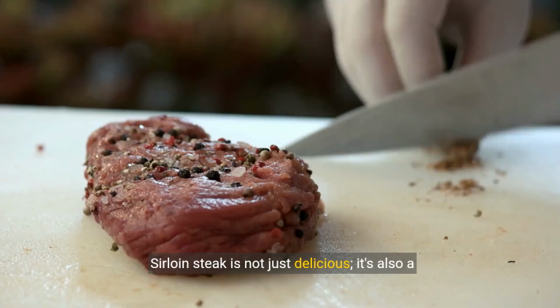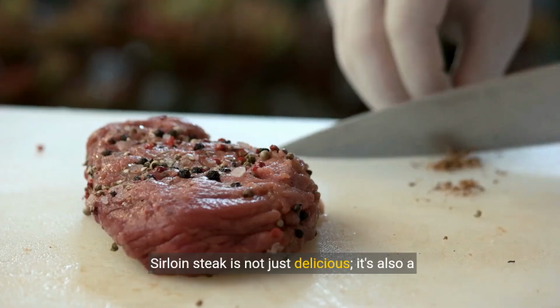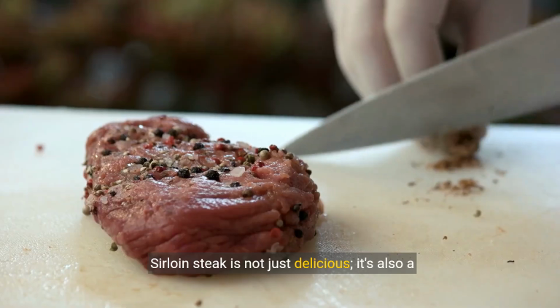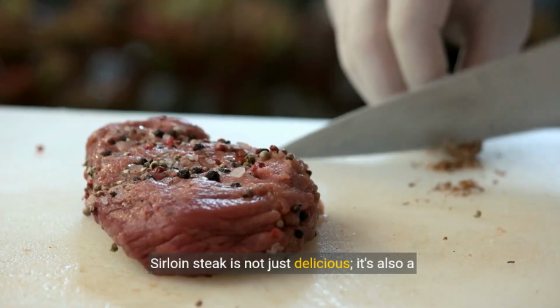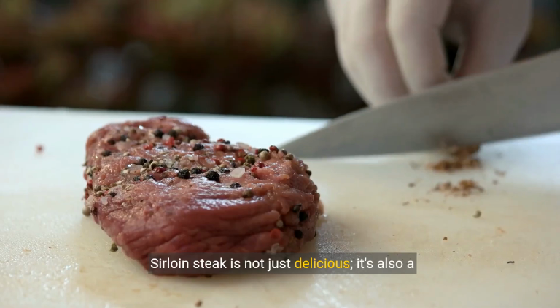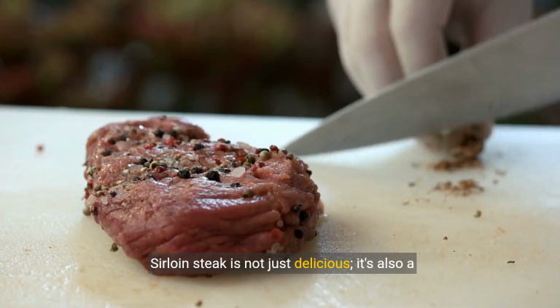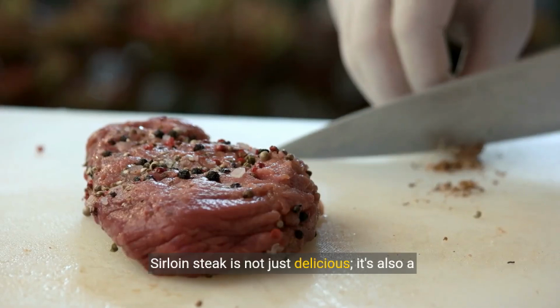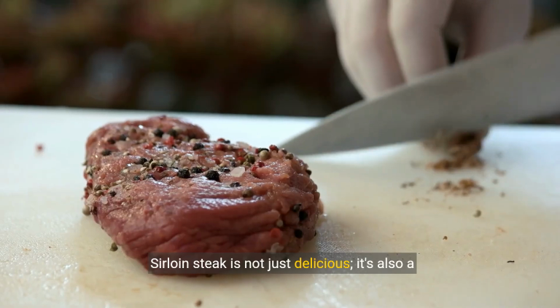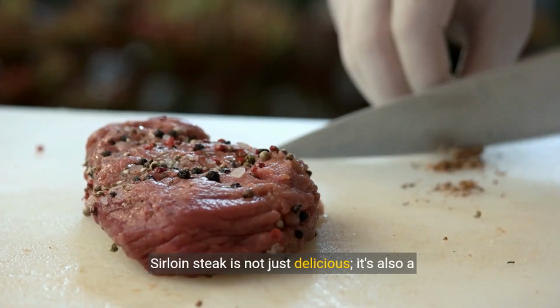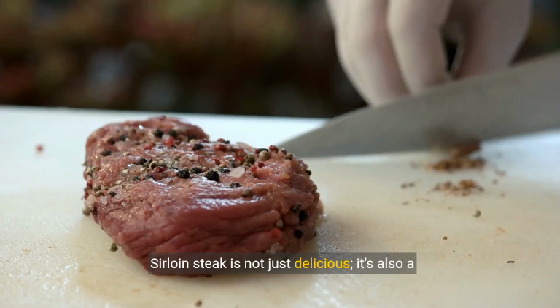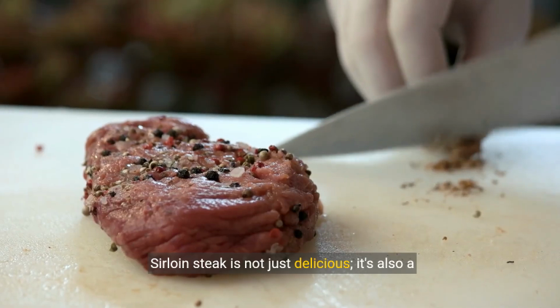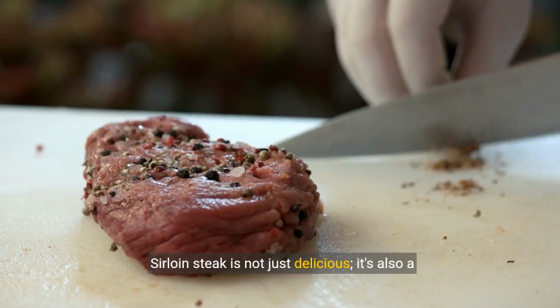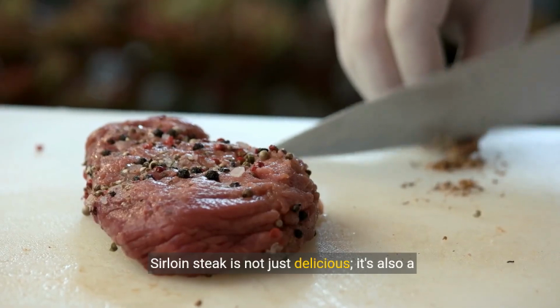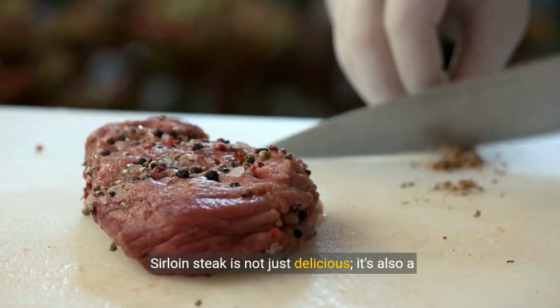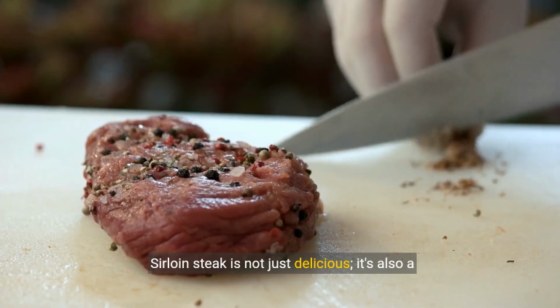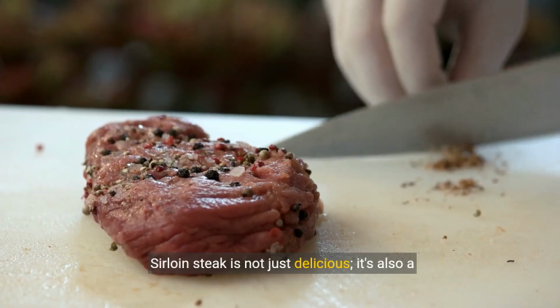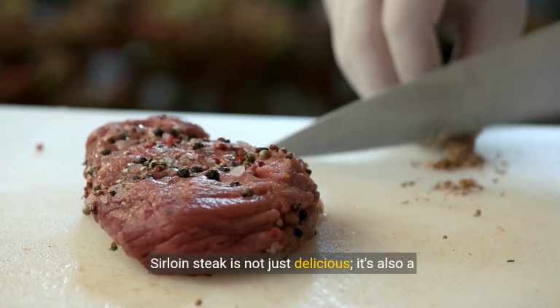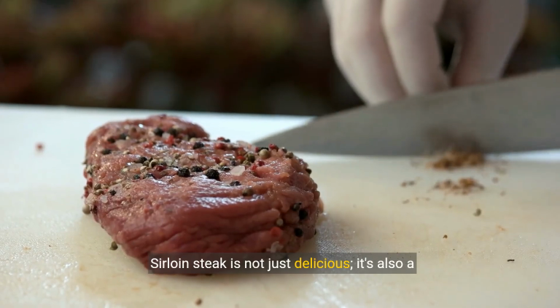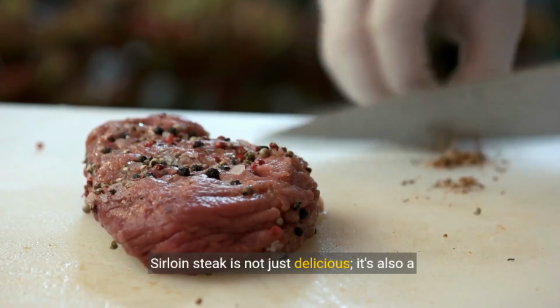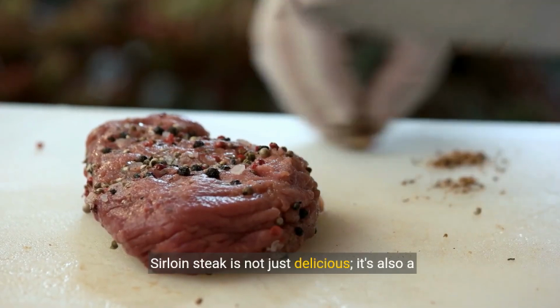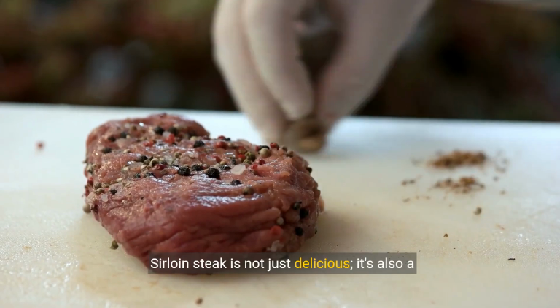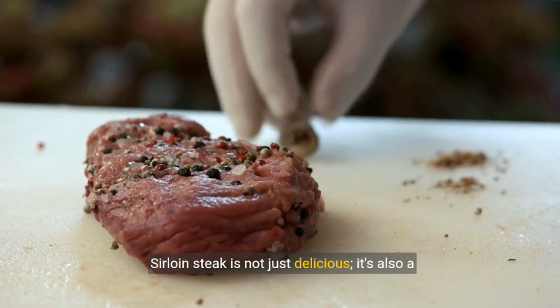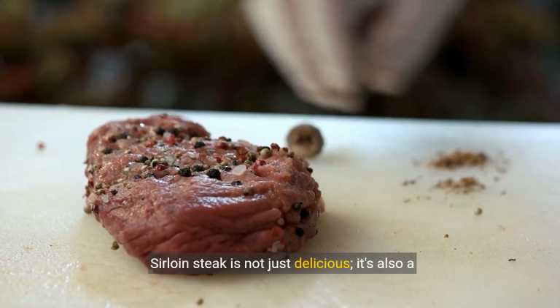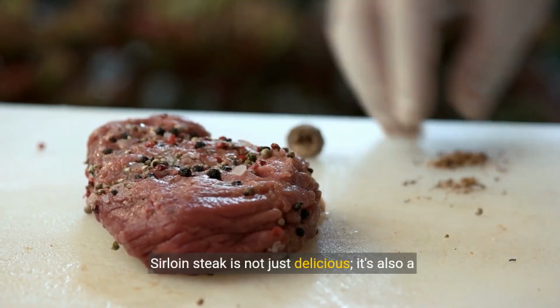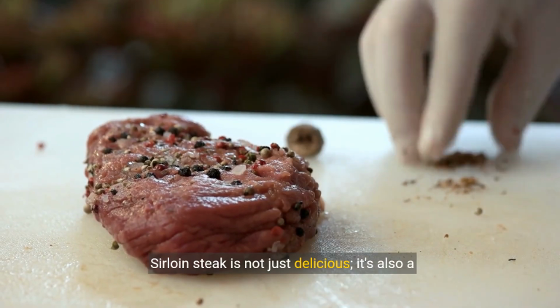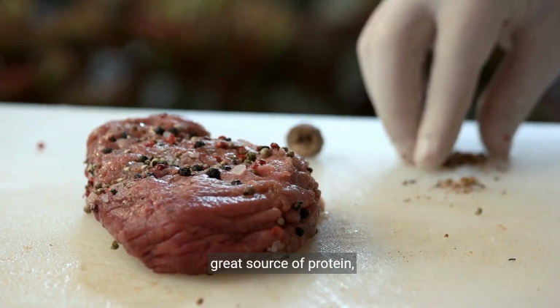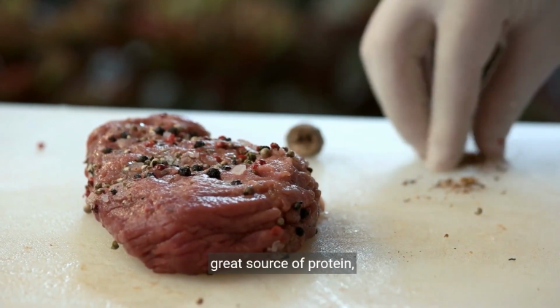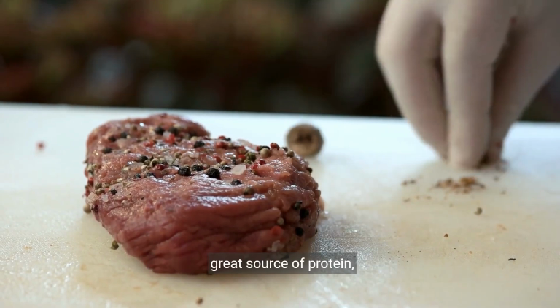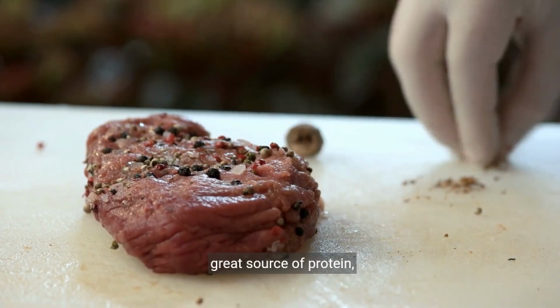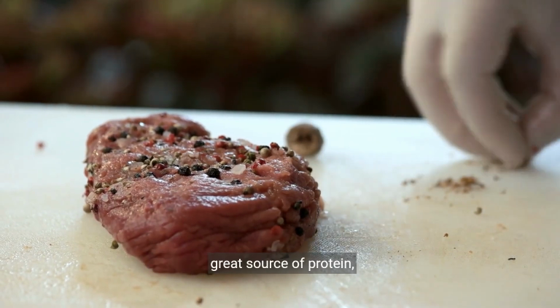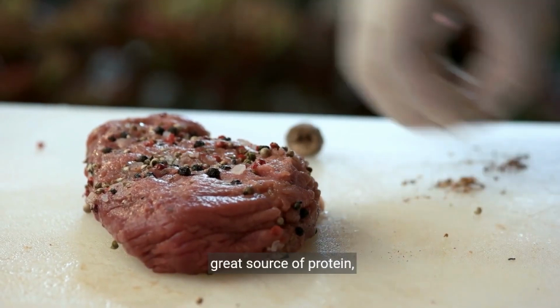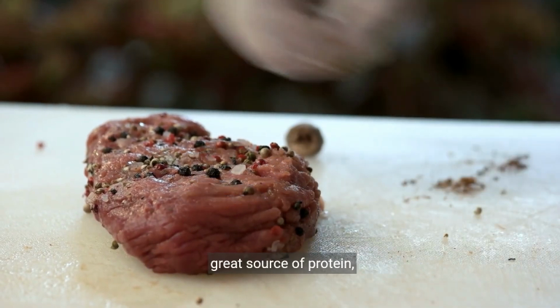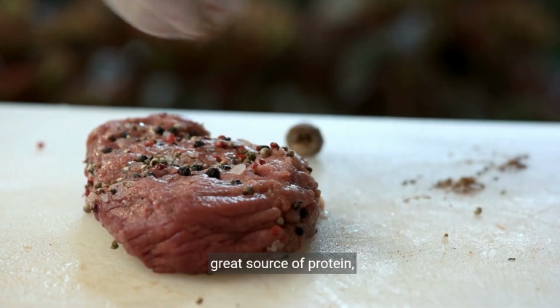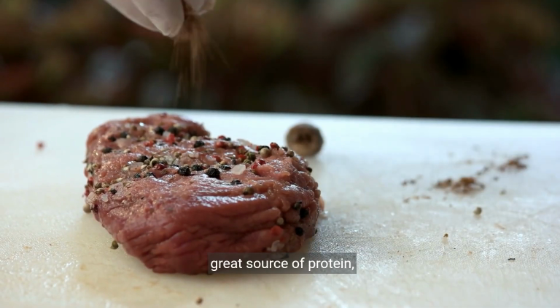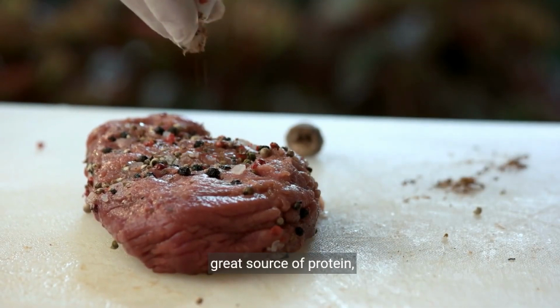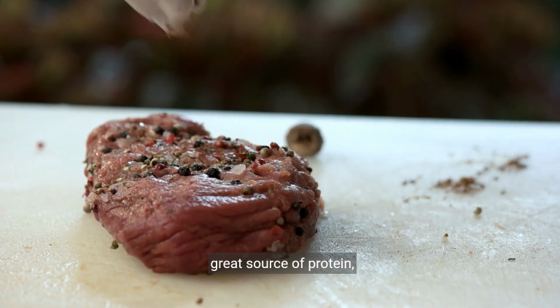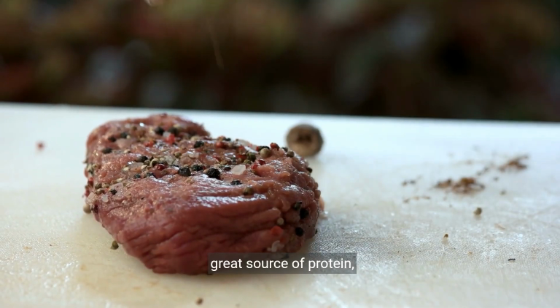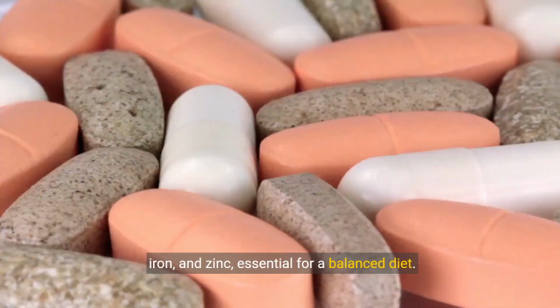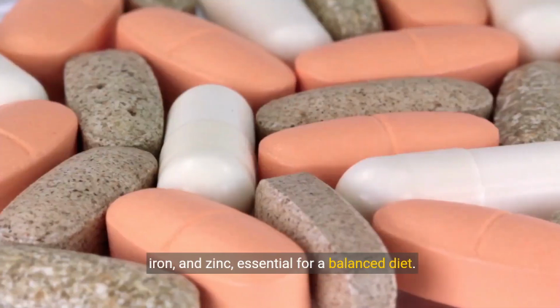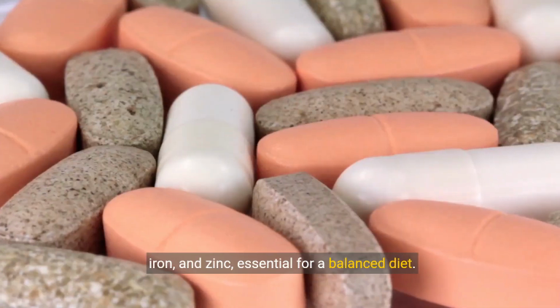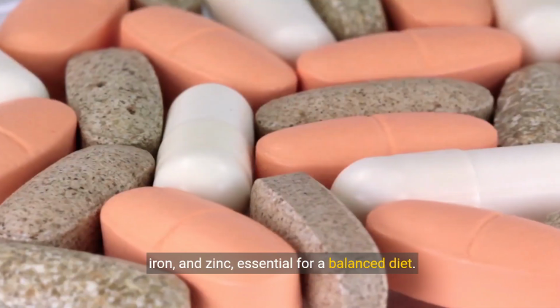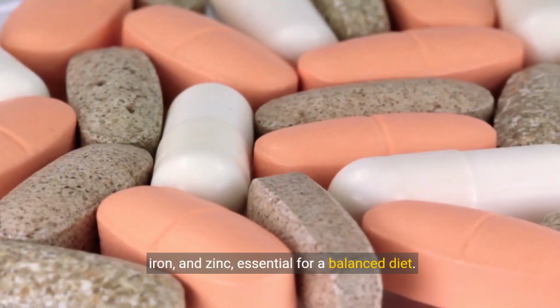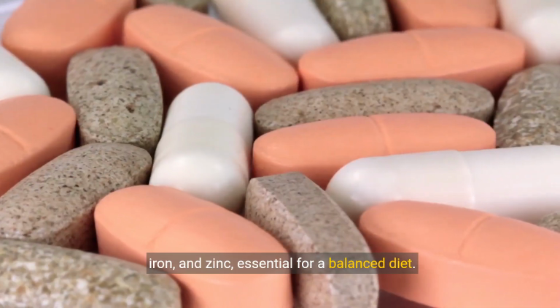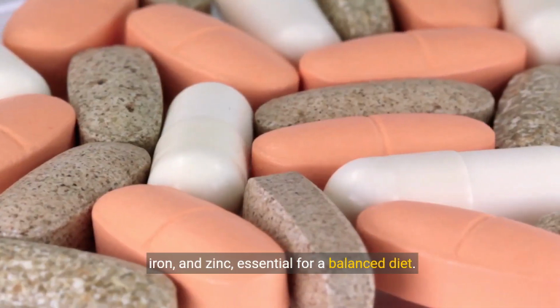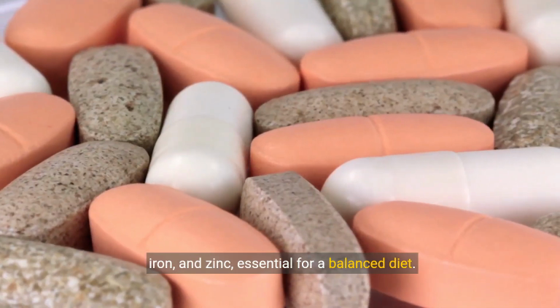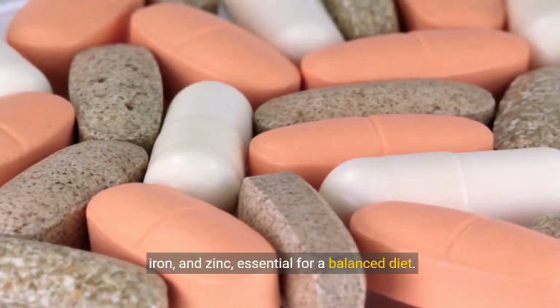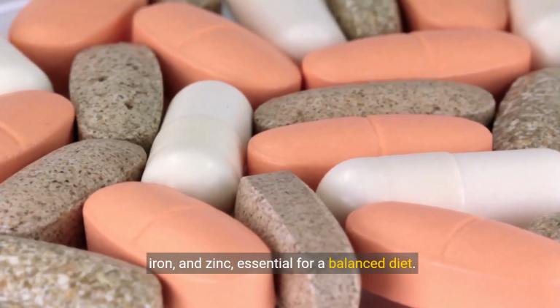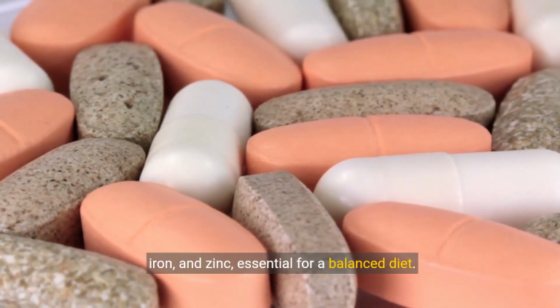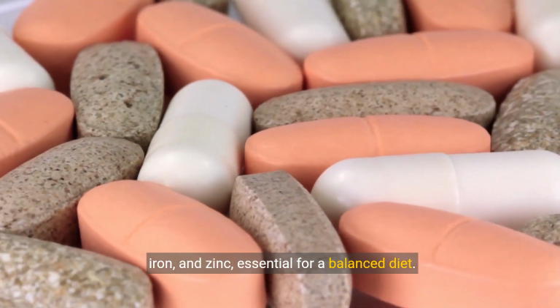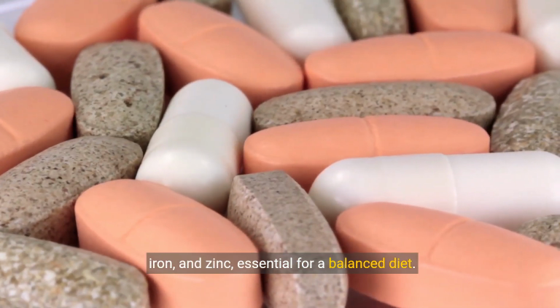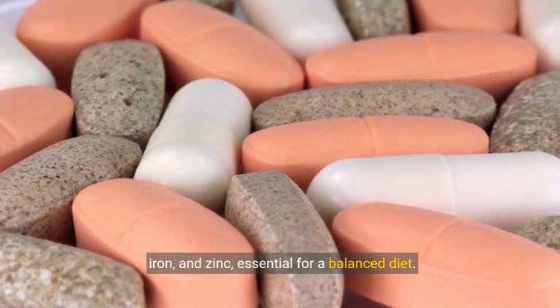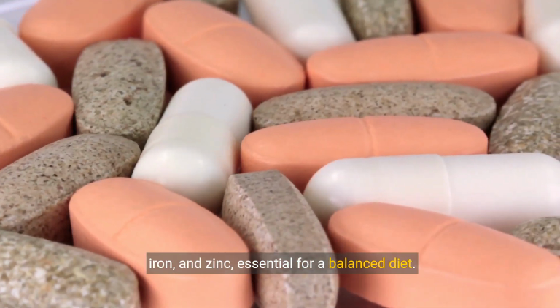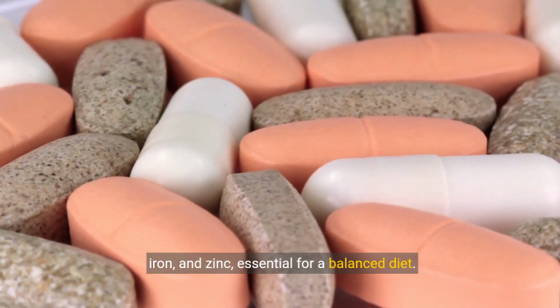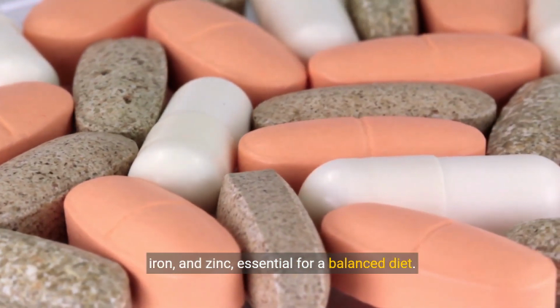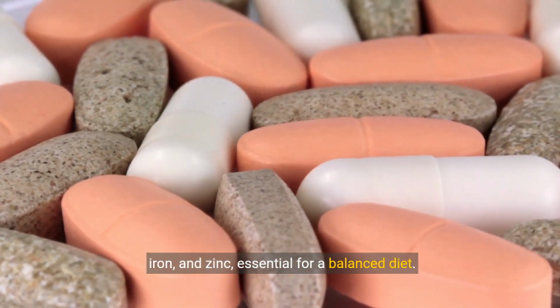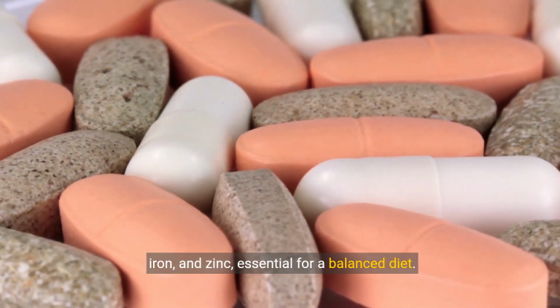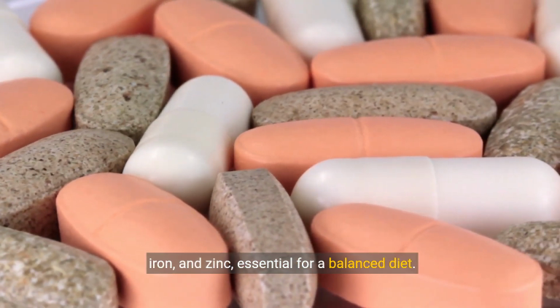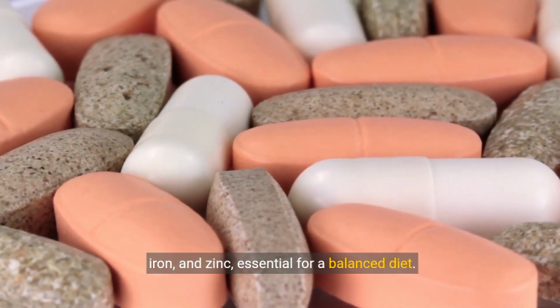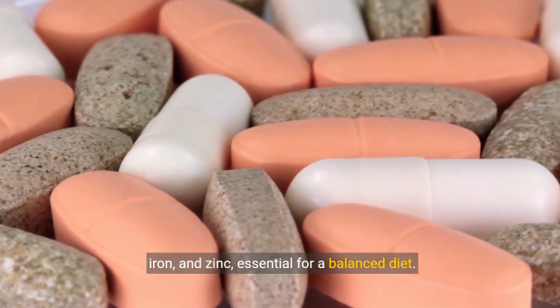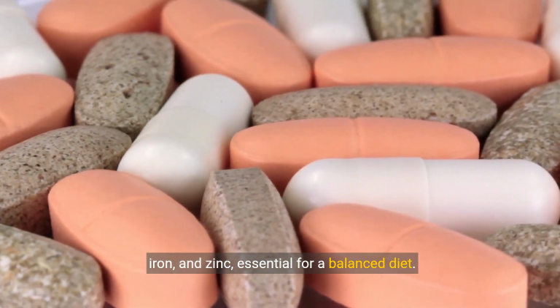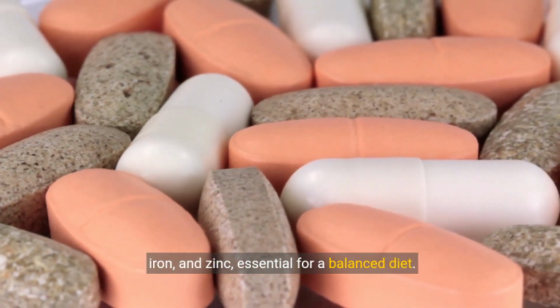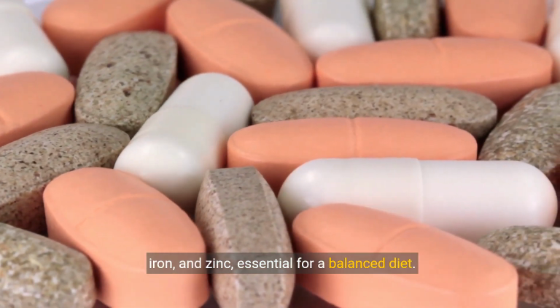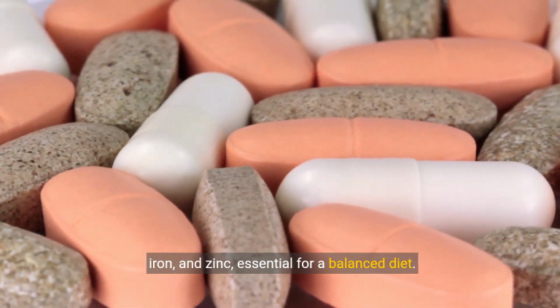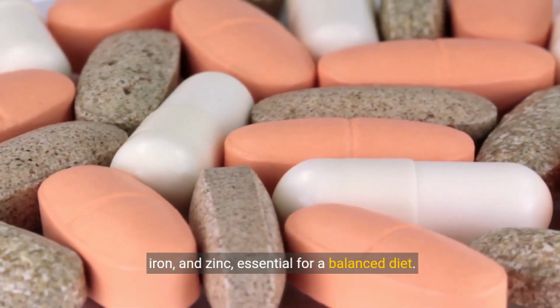Sirloin steak is not just delicious — it's also a great source of protein, iron, and zinc, essential for a balanced diet.